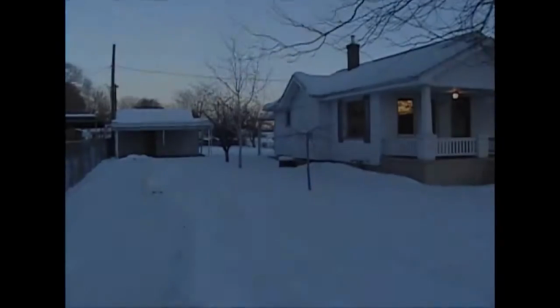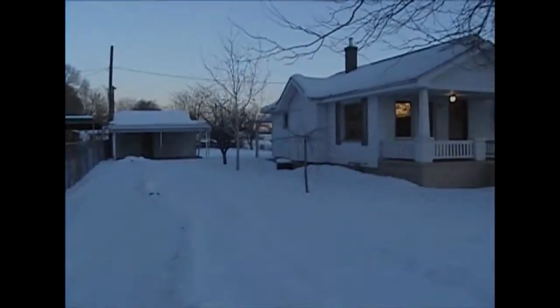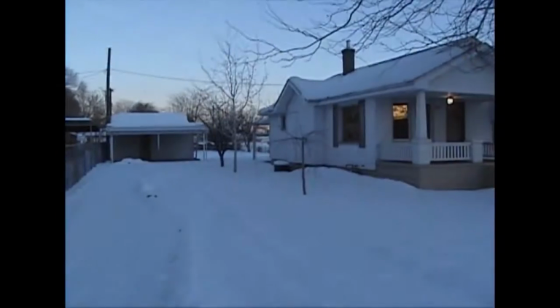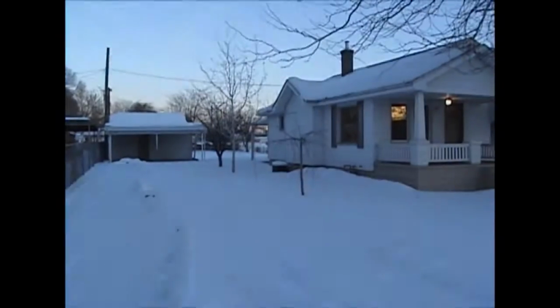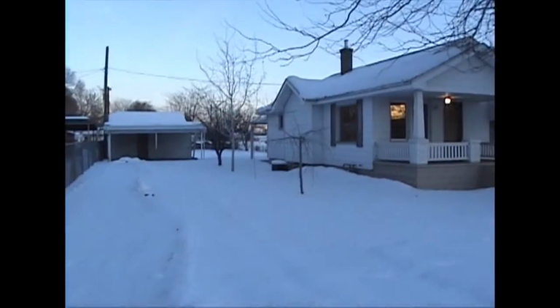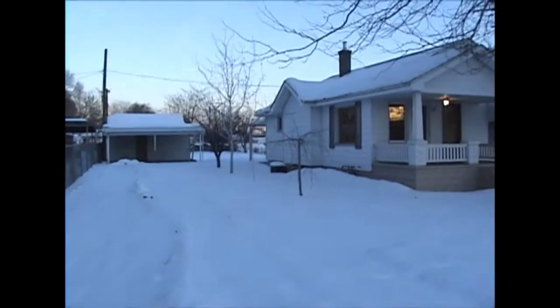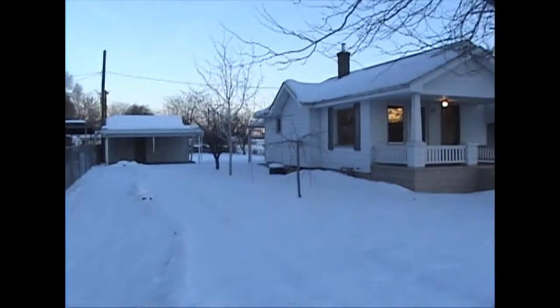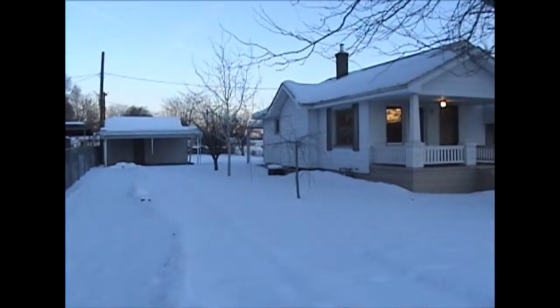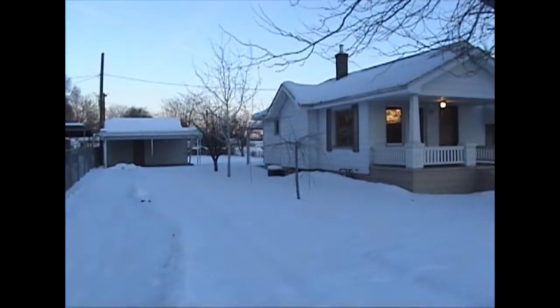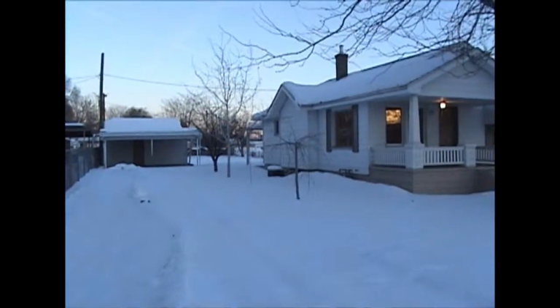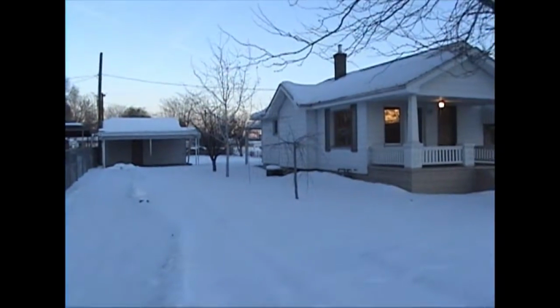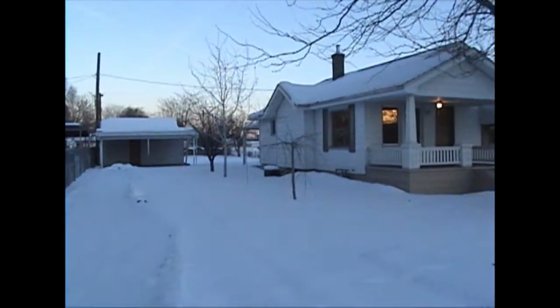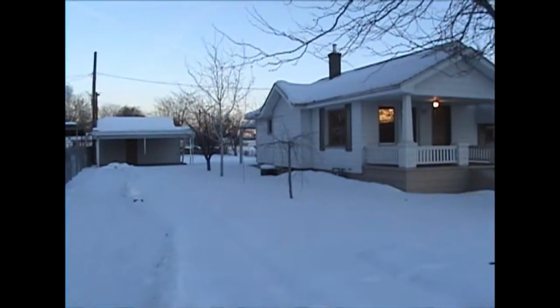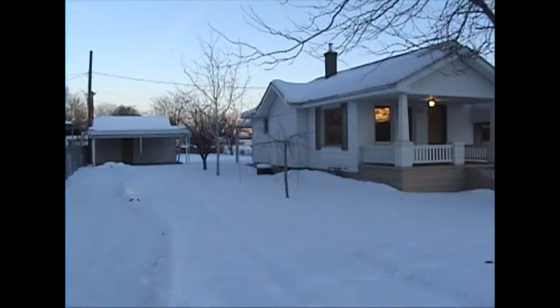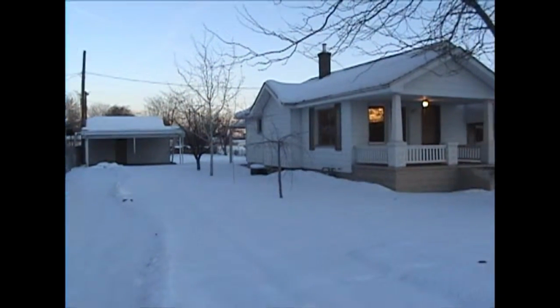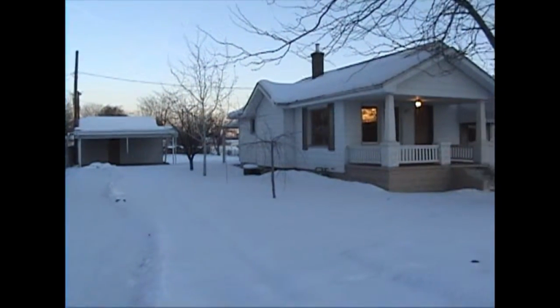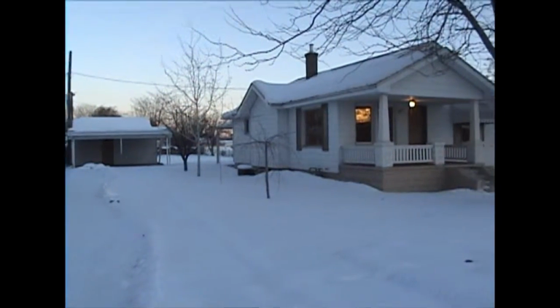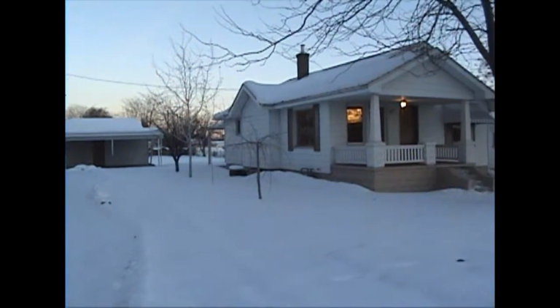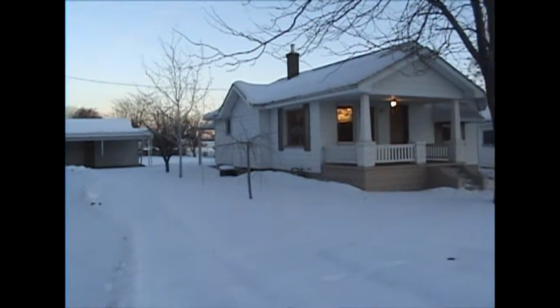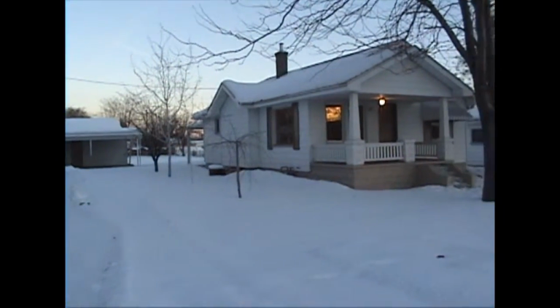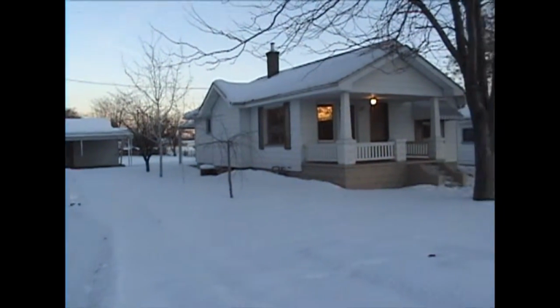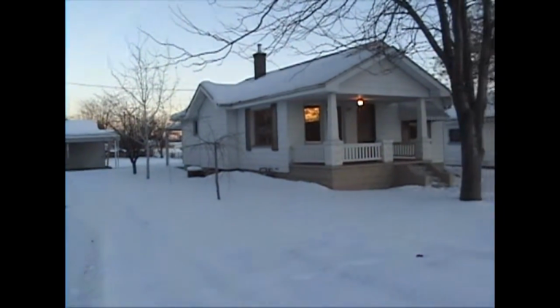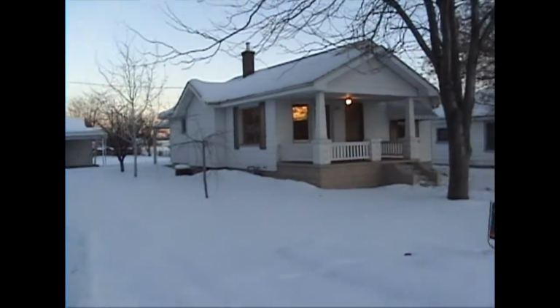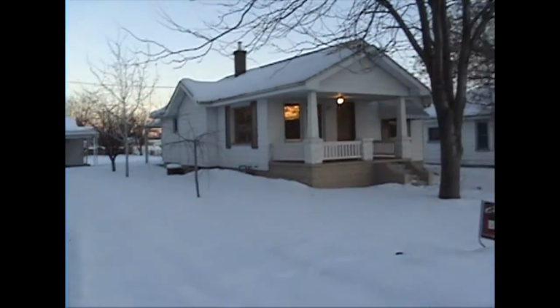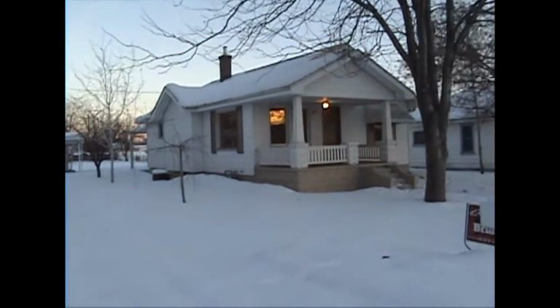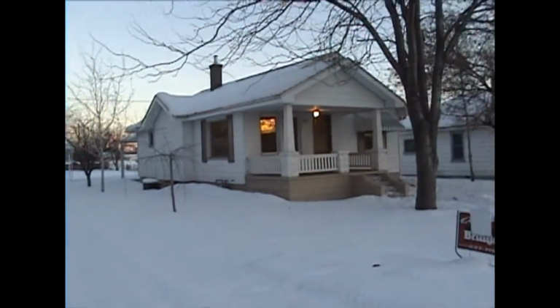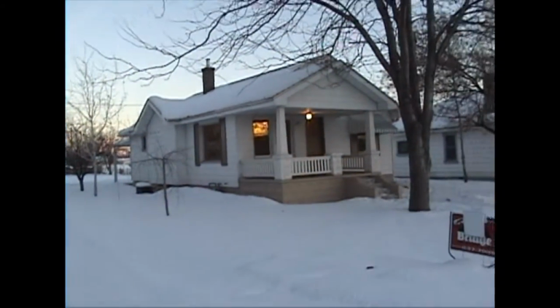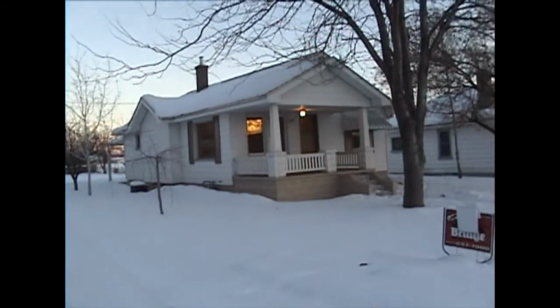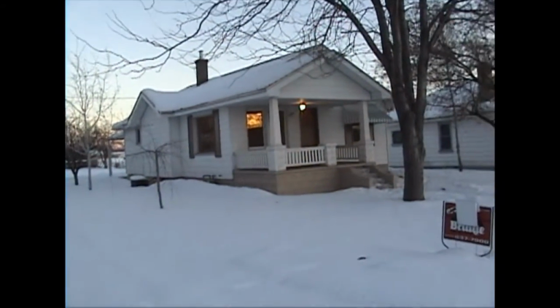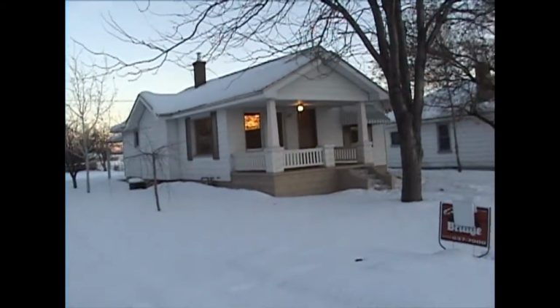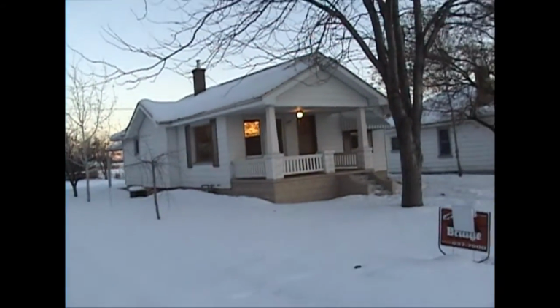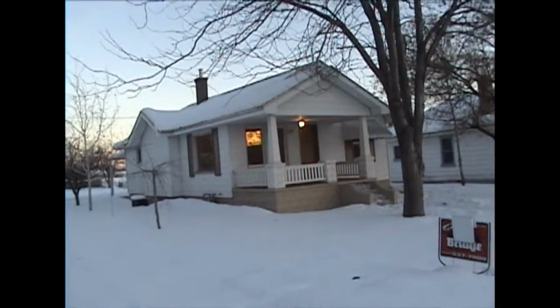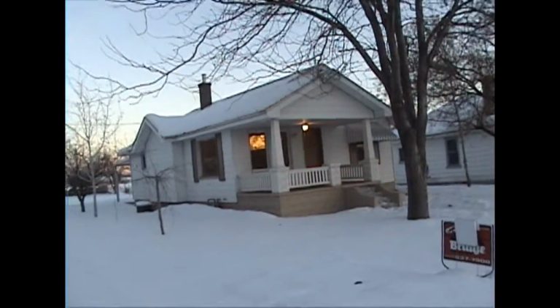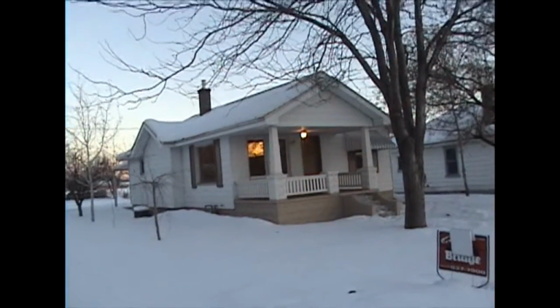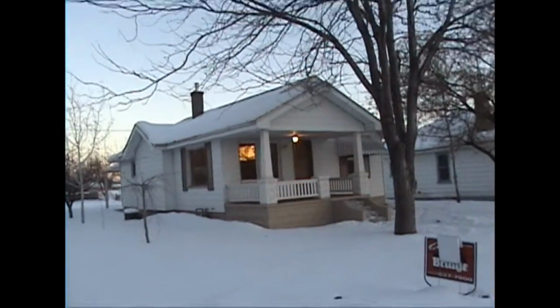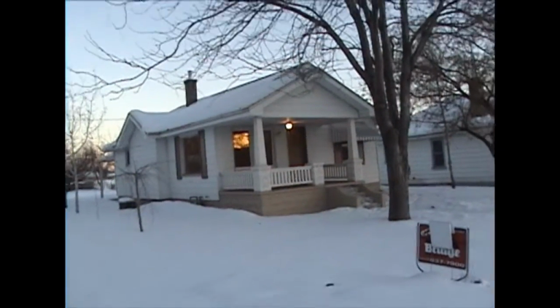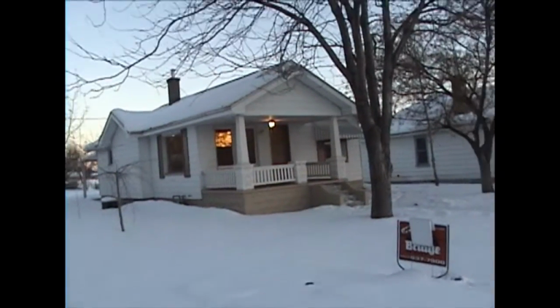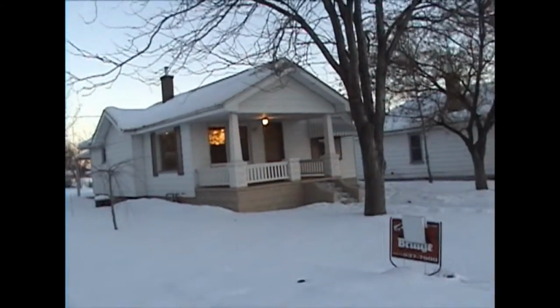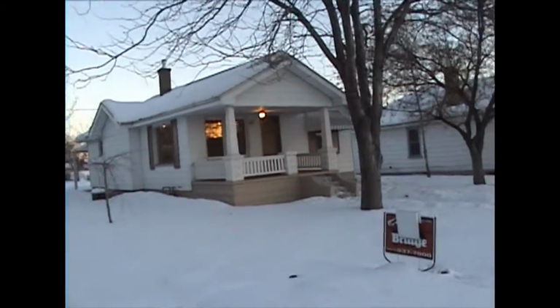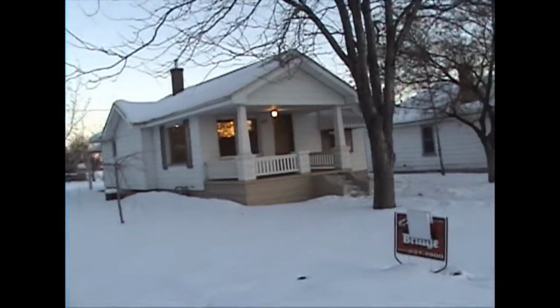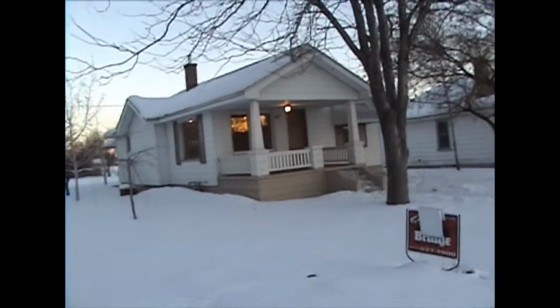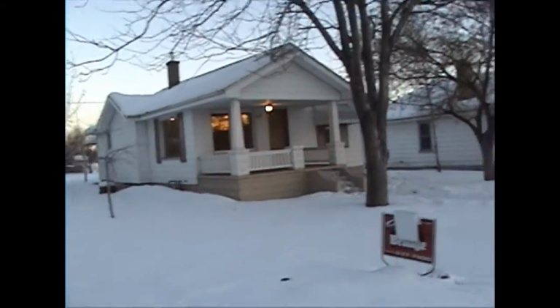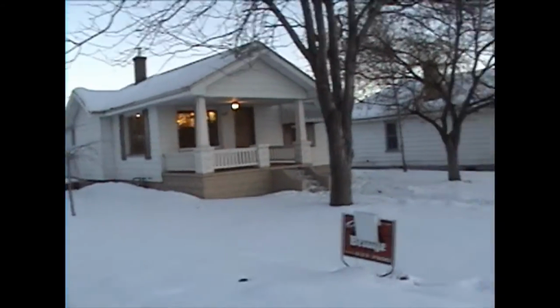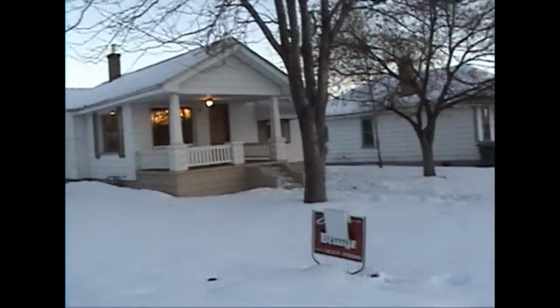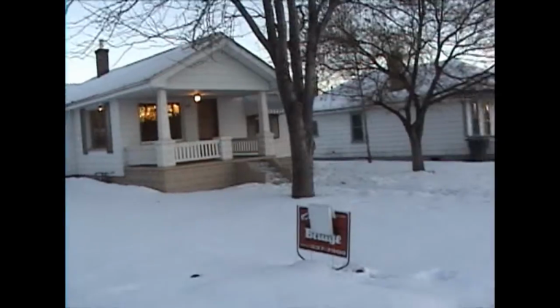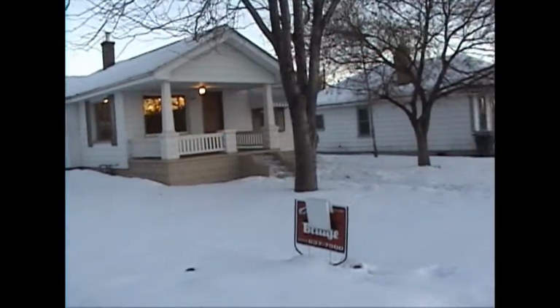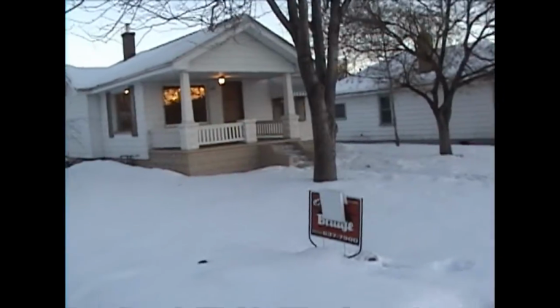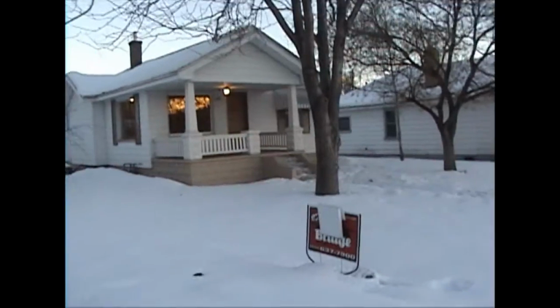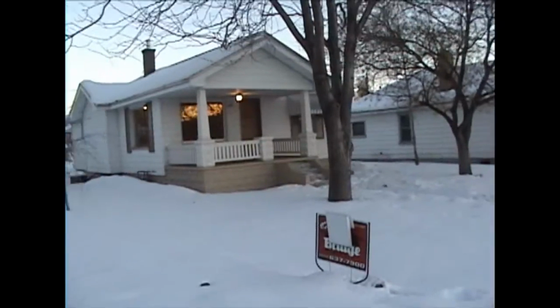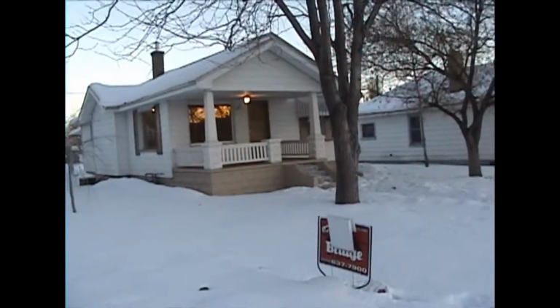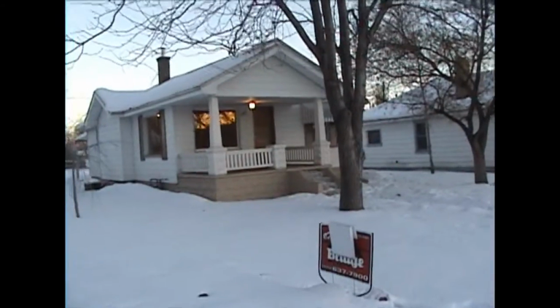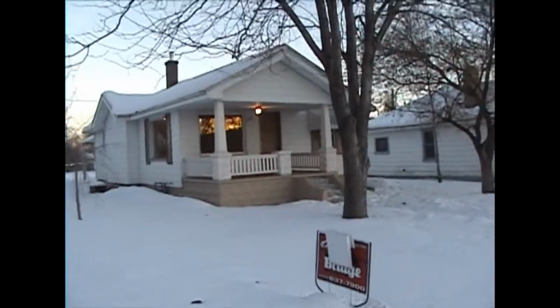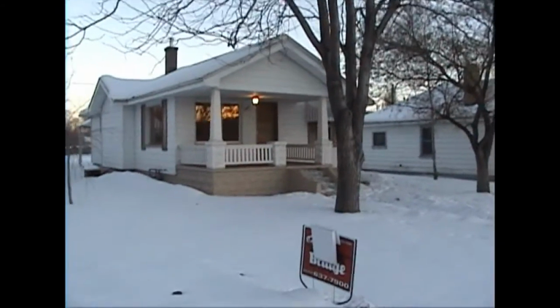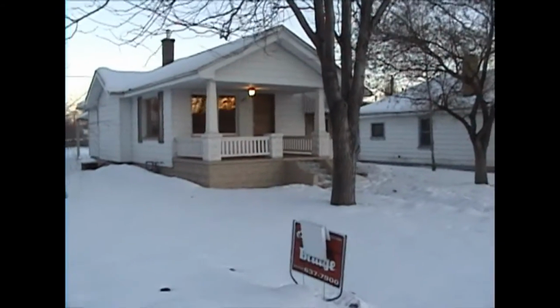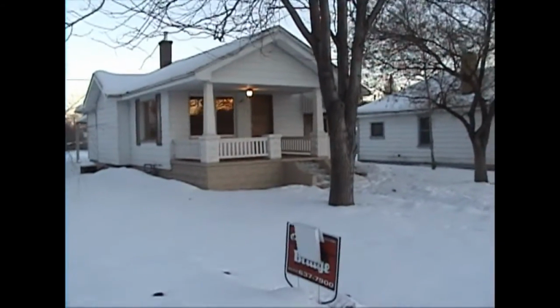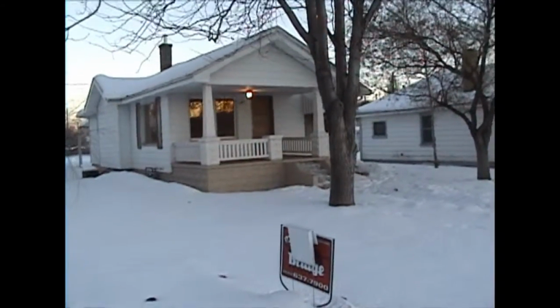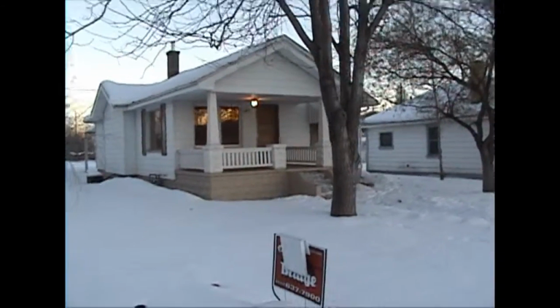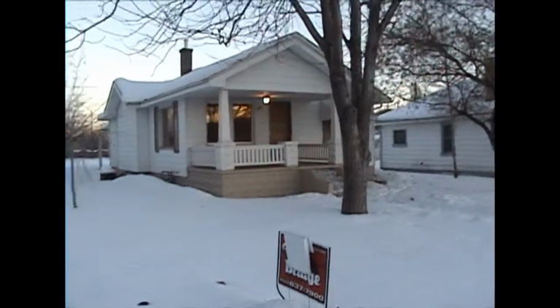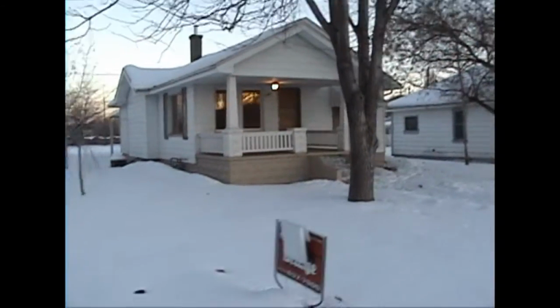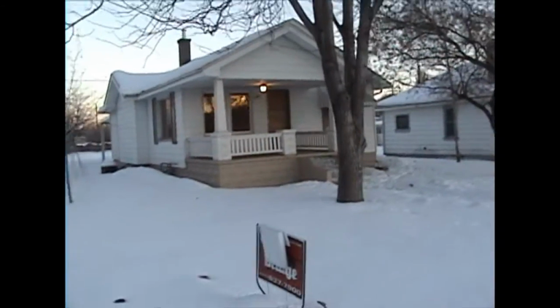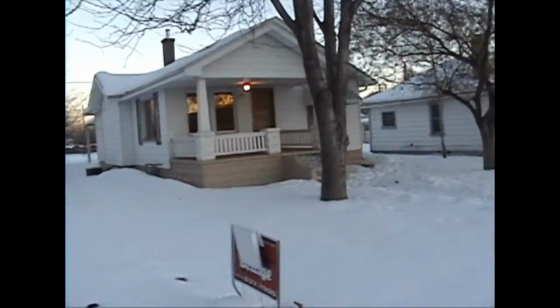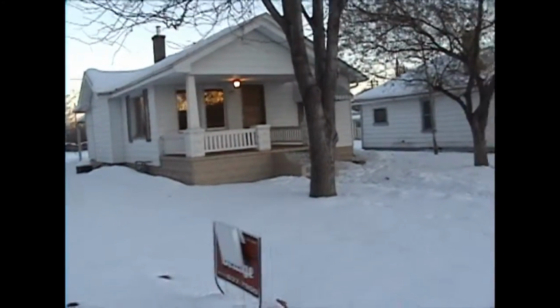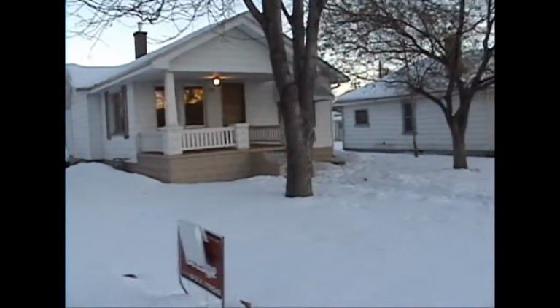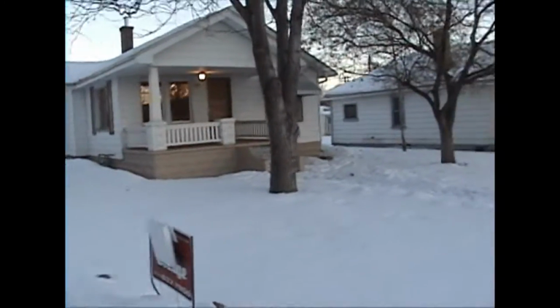Hi, Mike Metzger here at 341 South, 400 East. I'm going to show you the inside of this newly remodeled two bedroom, one bath home.